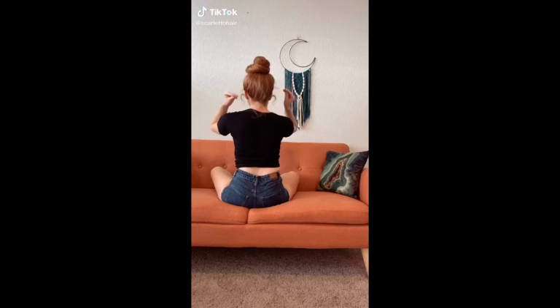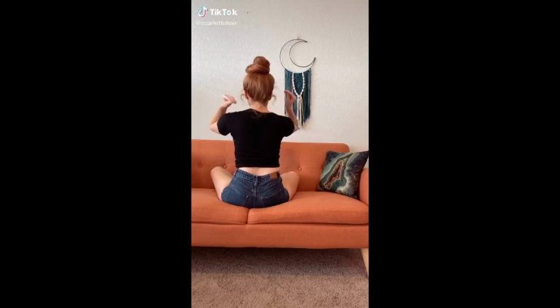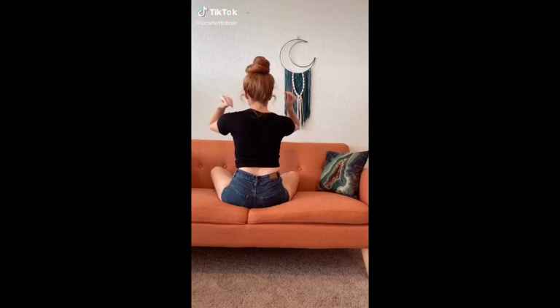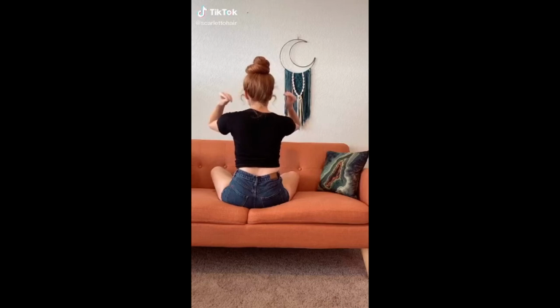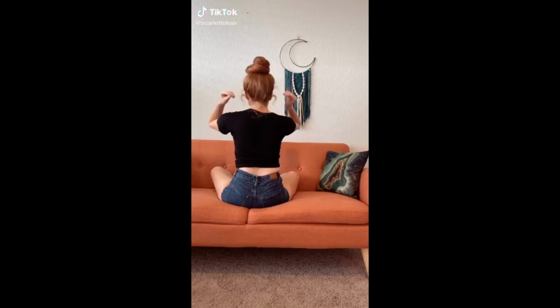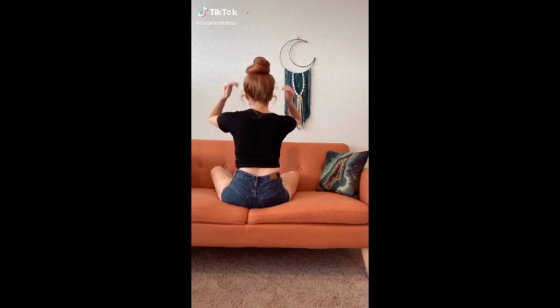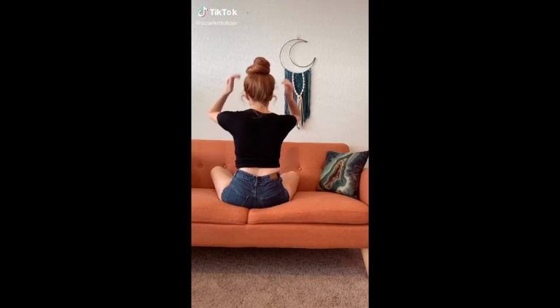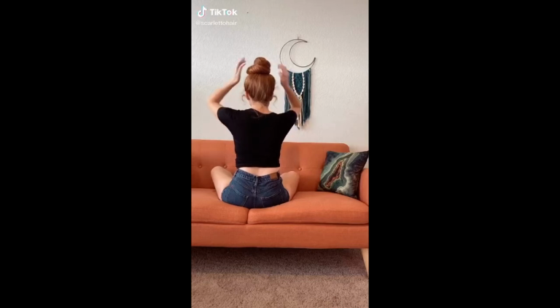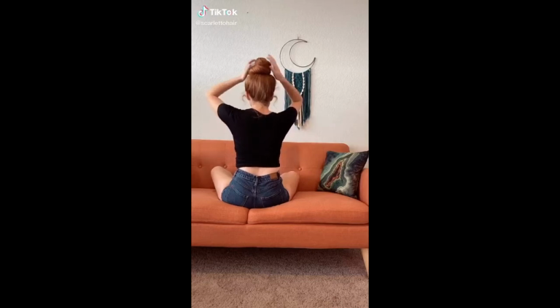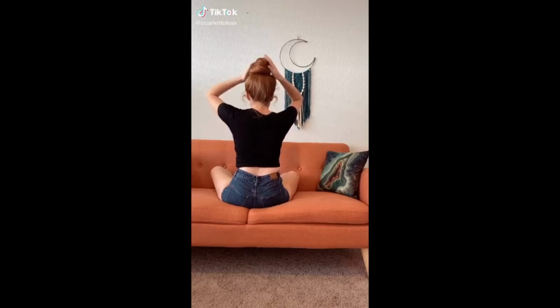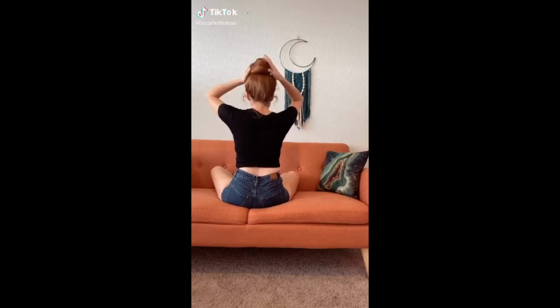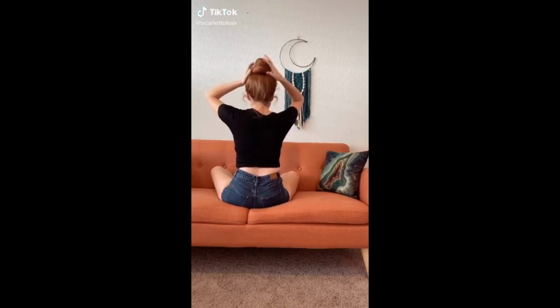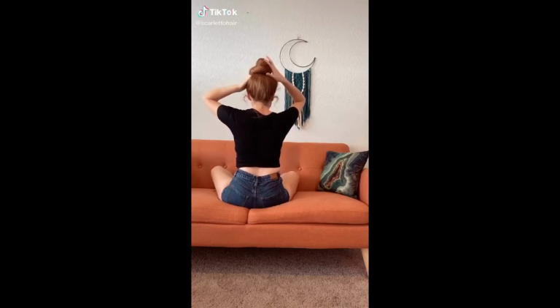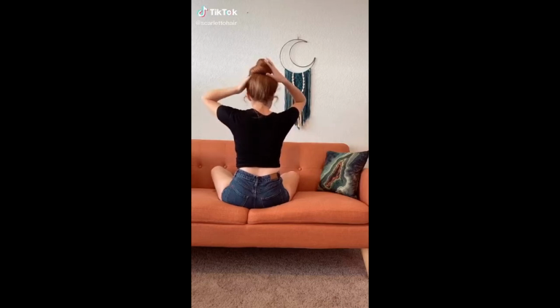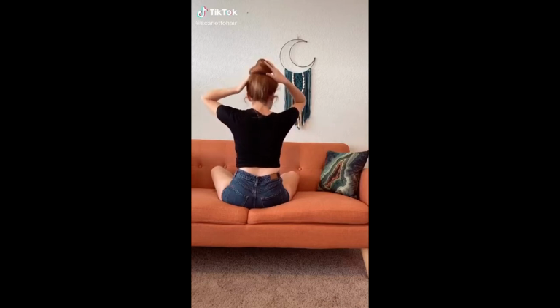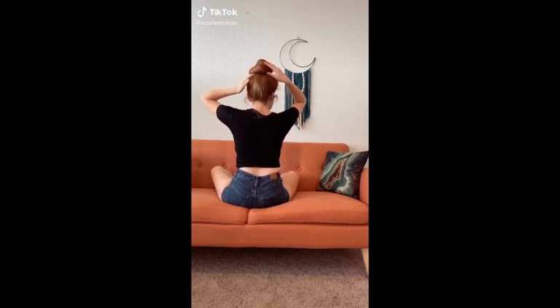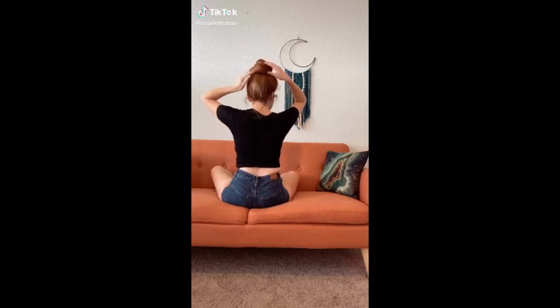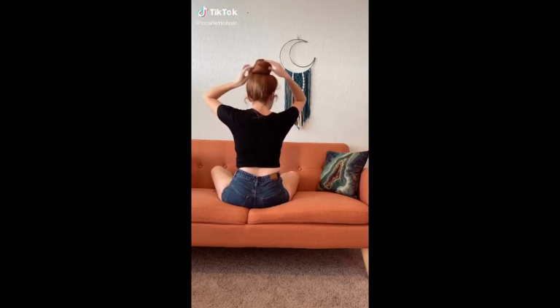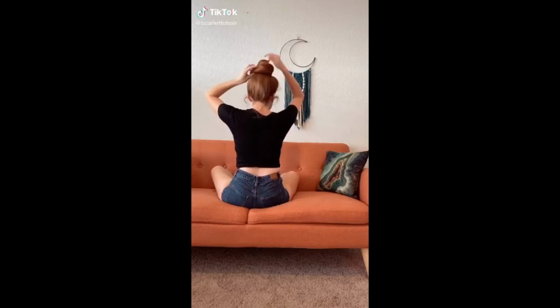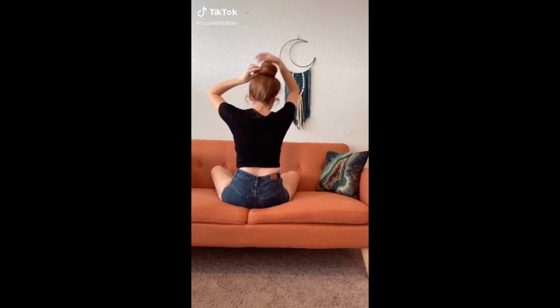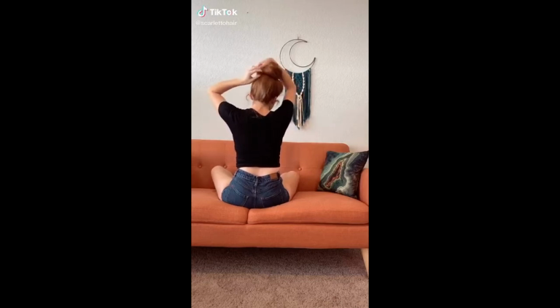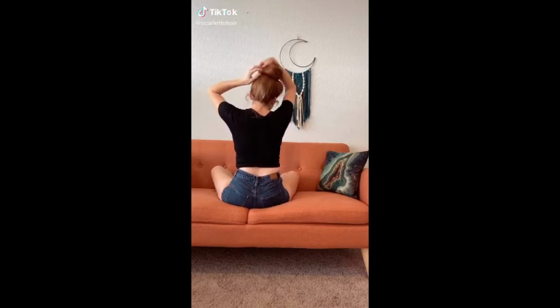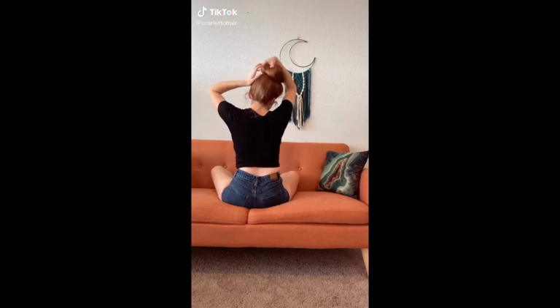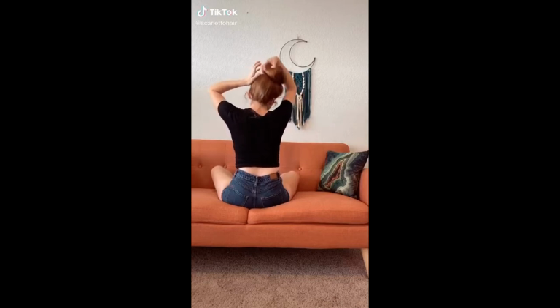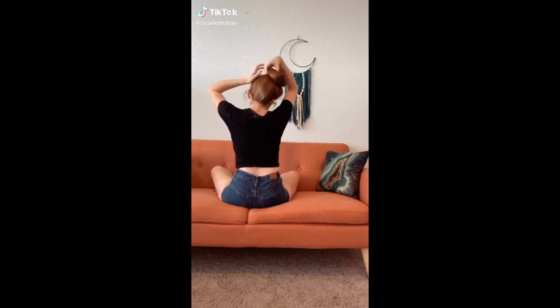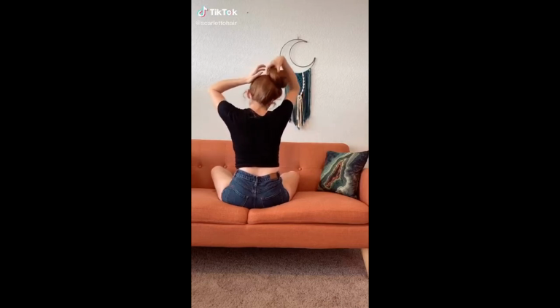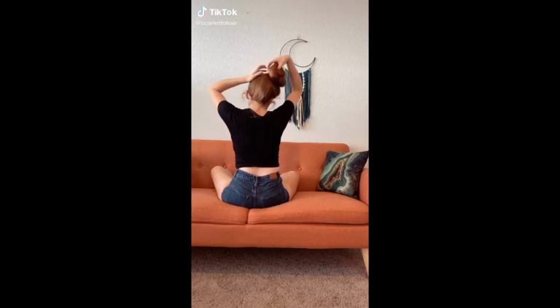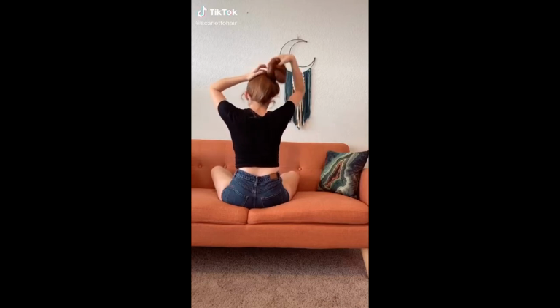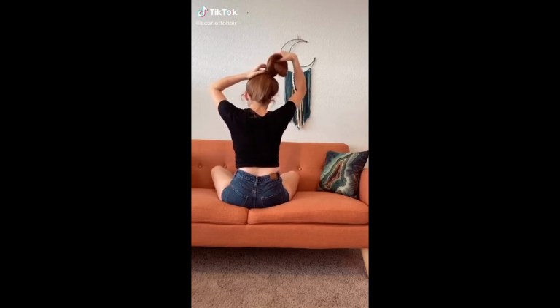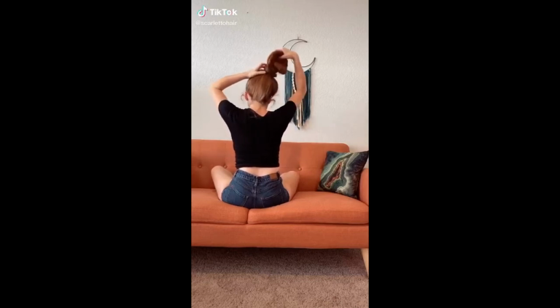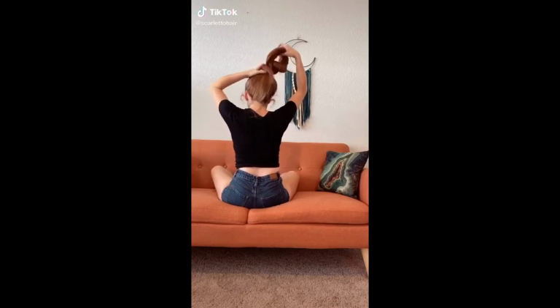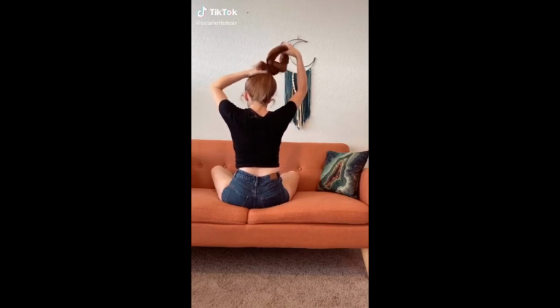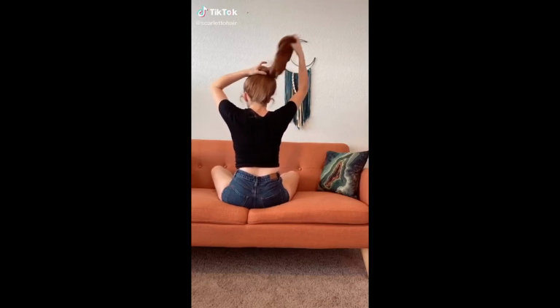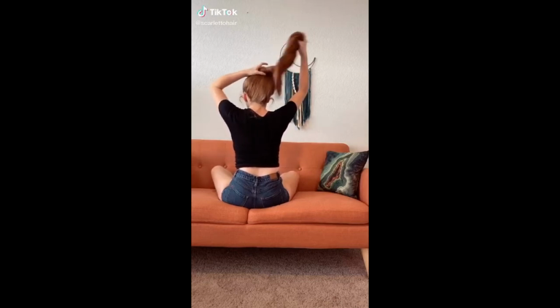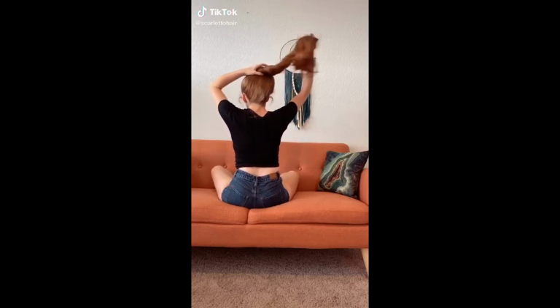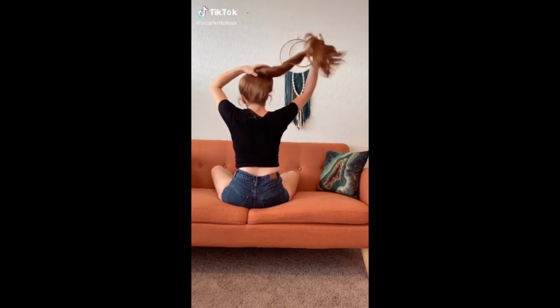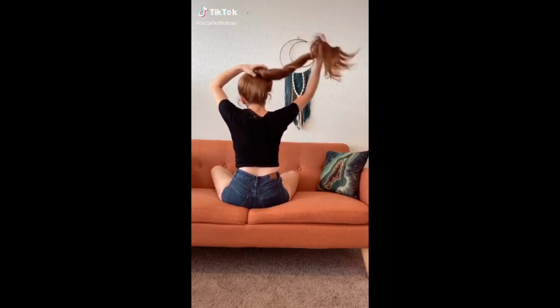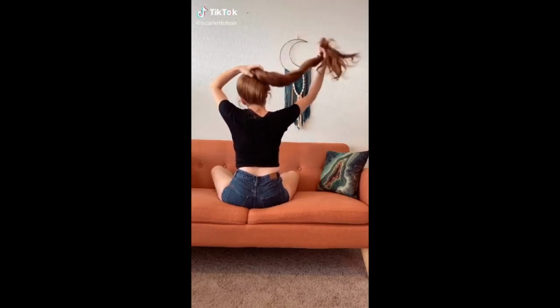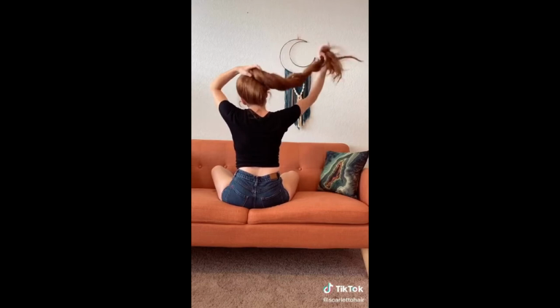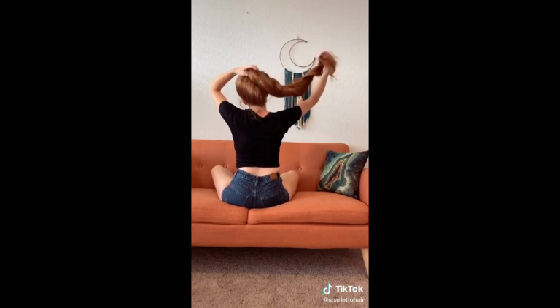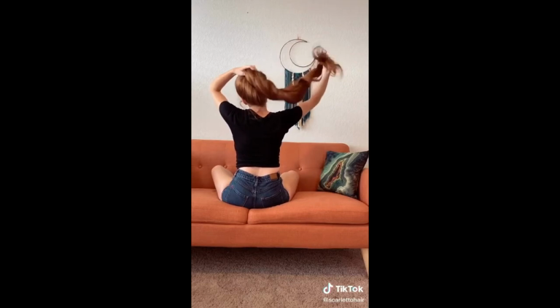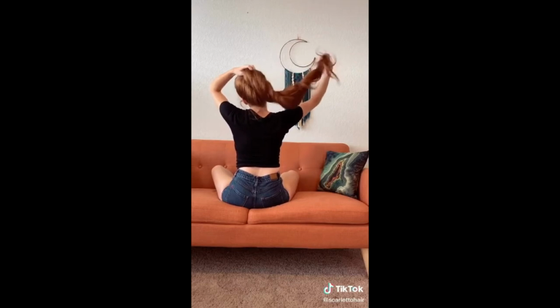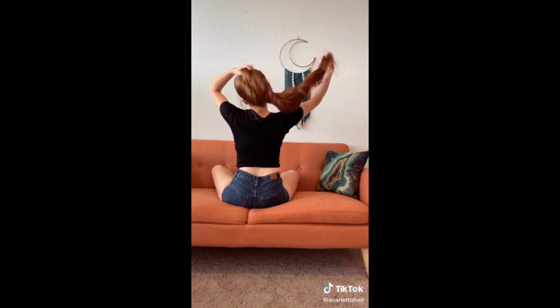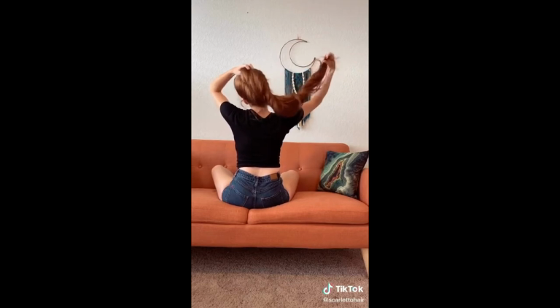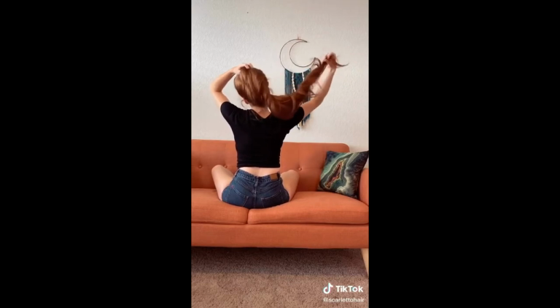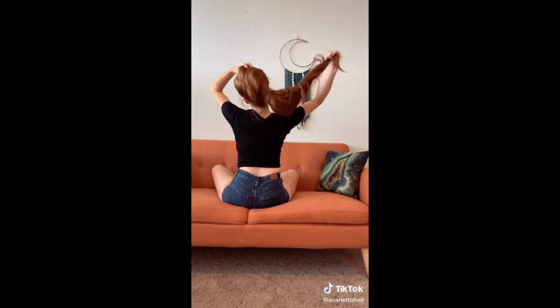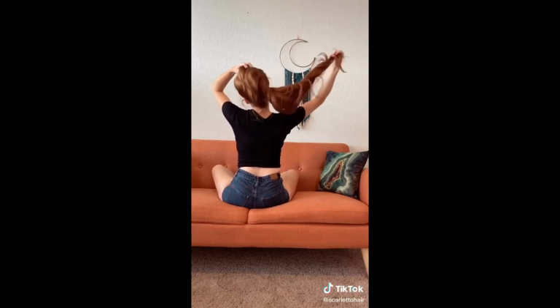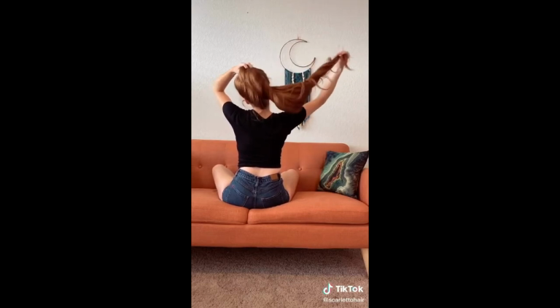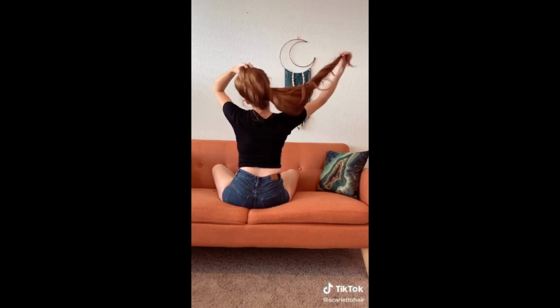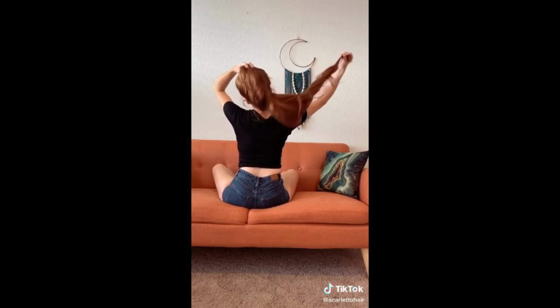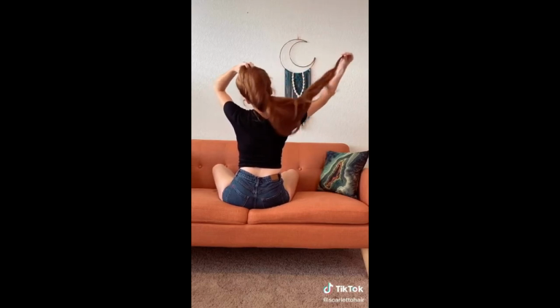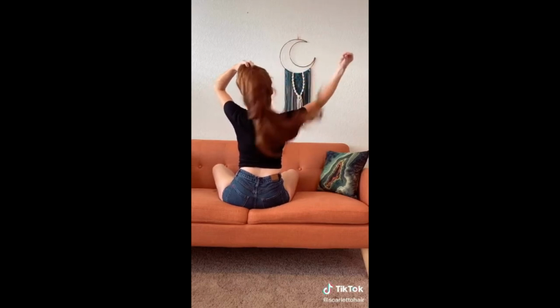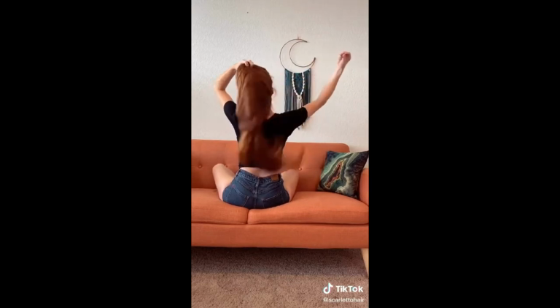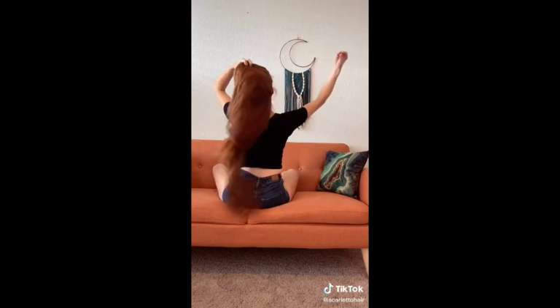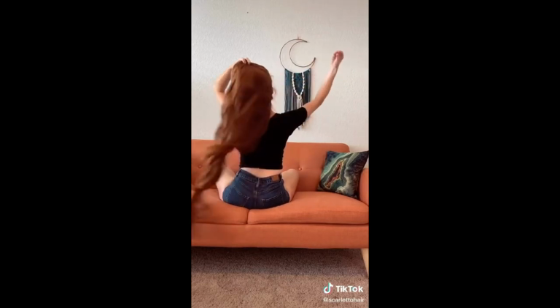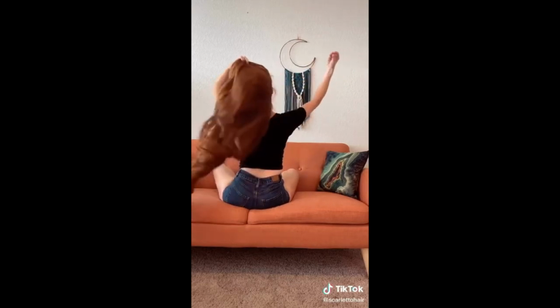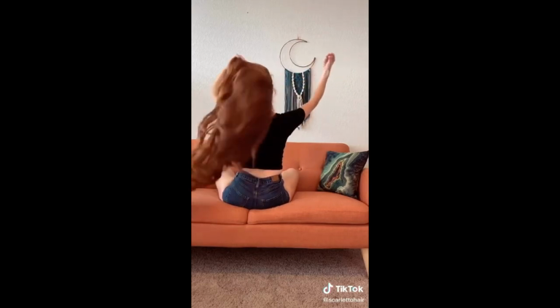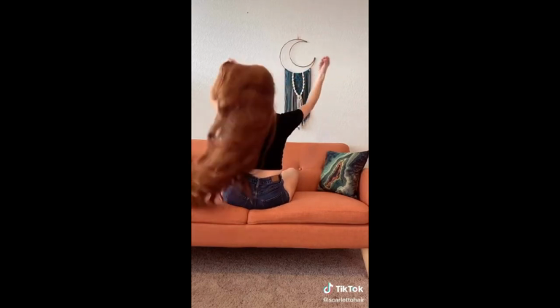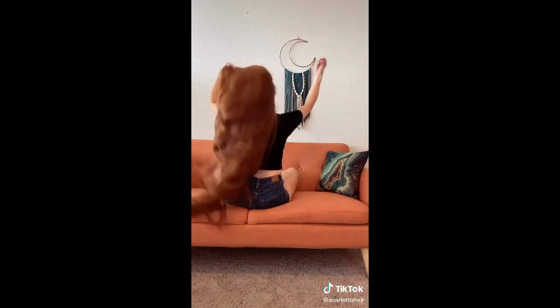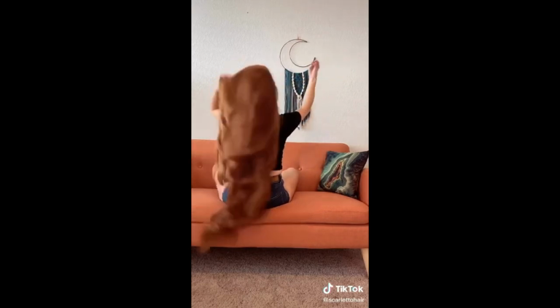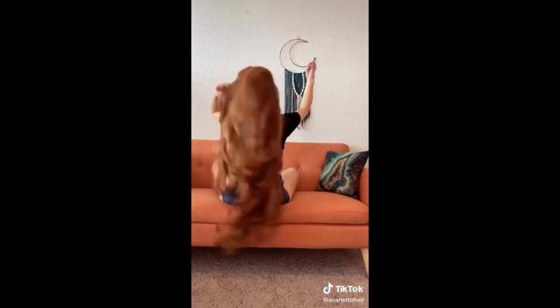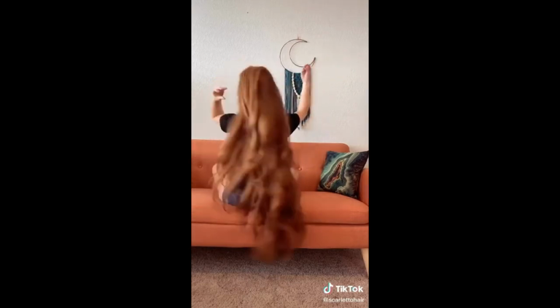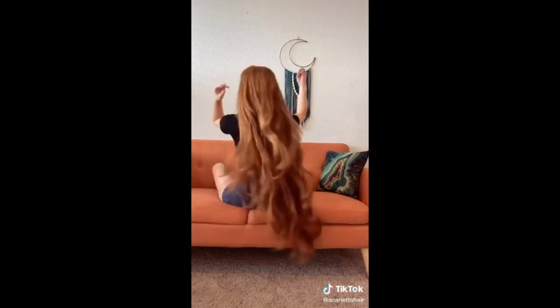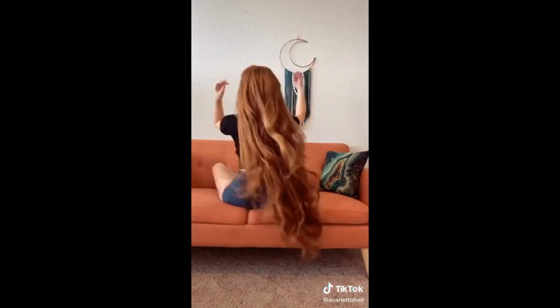All right everybody, it's a beautiful hair challenge. Let your hair down in three, two, one, BOOM!